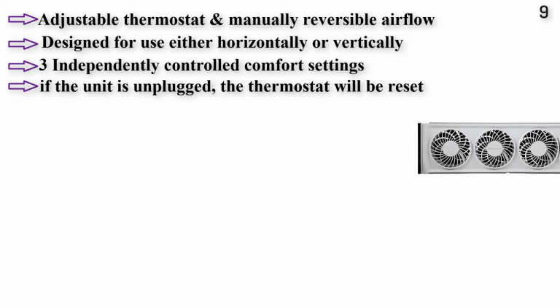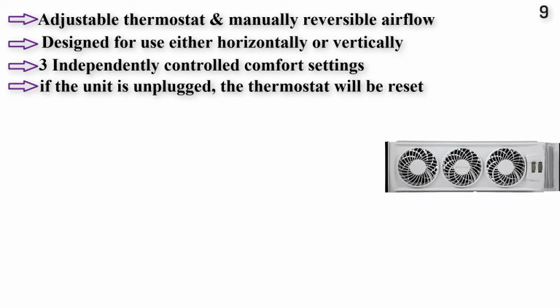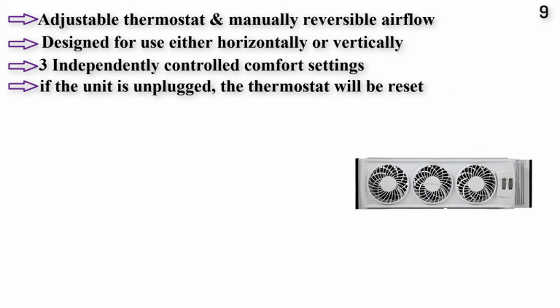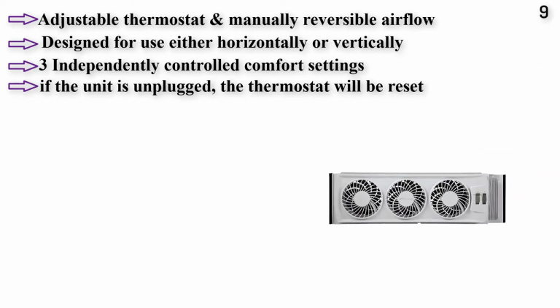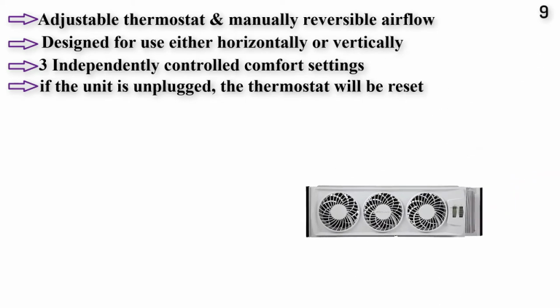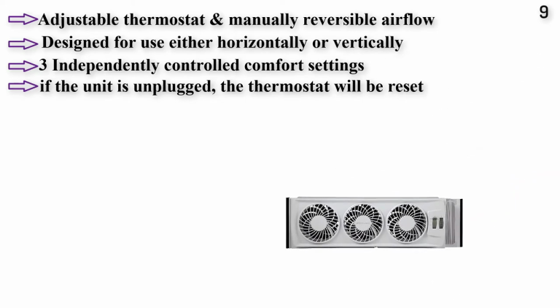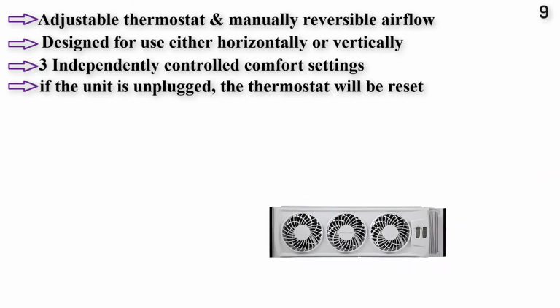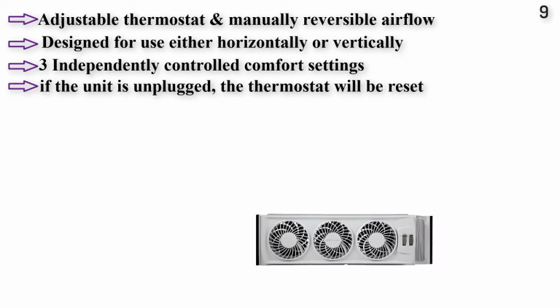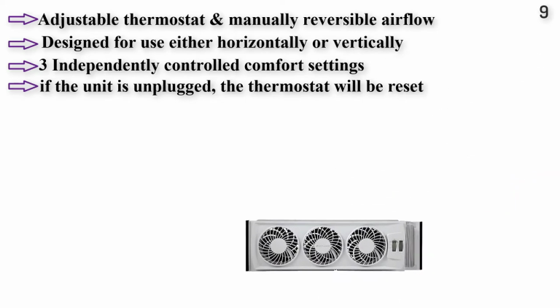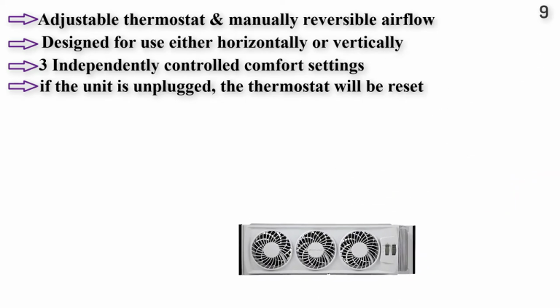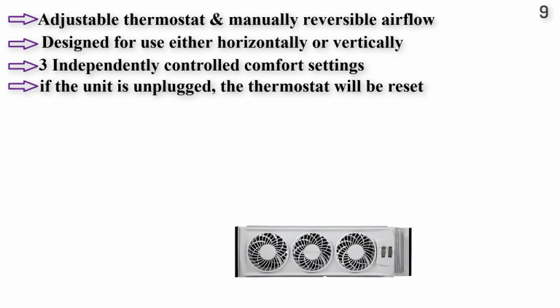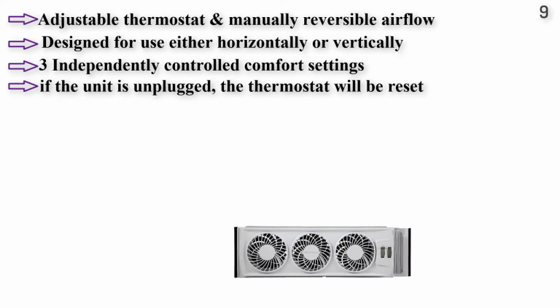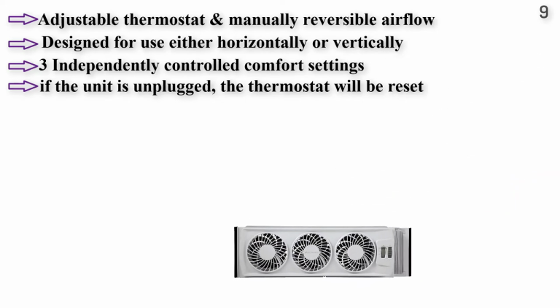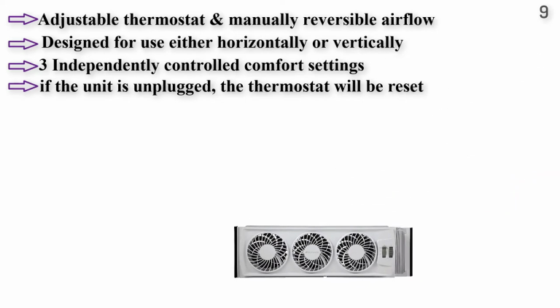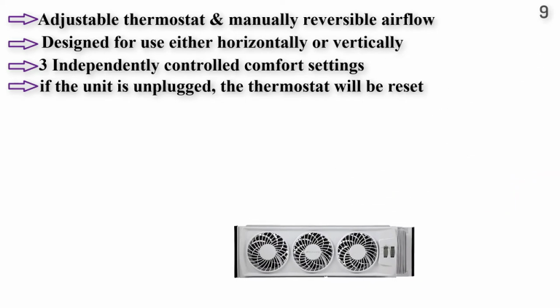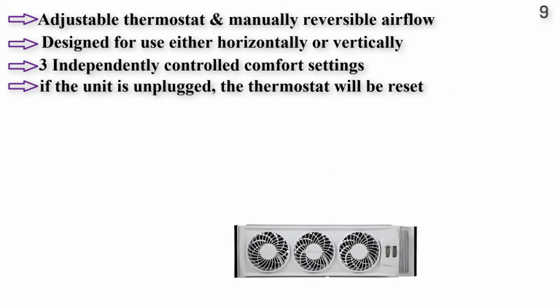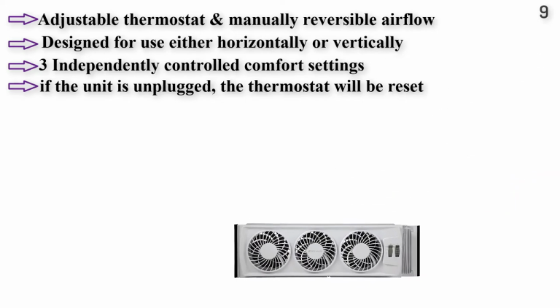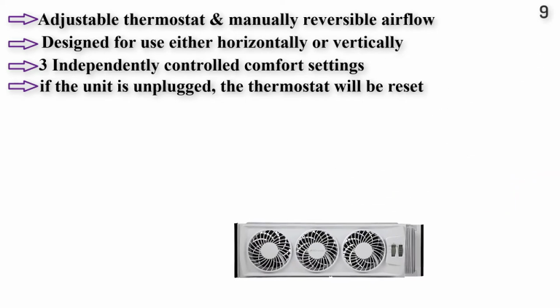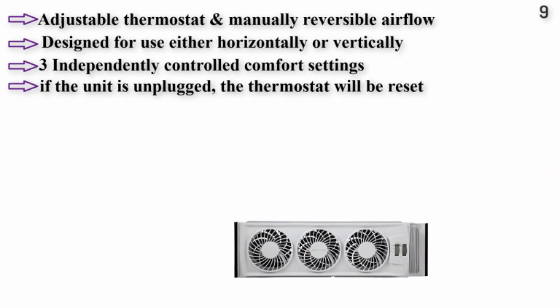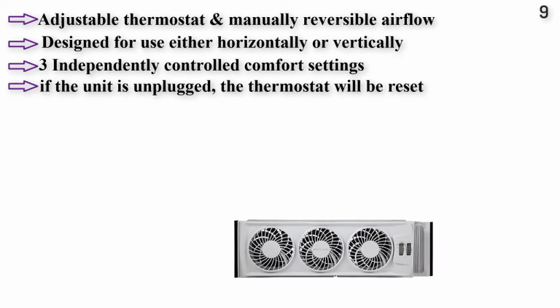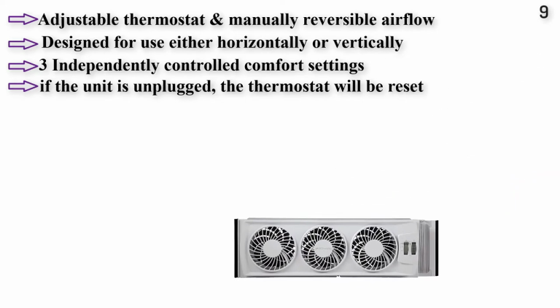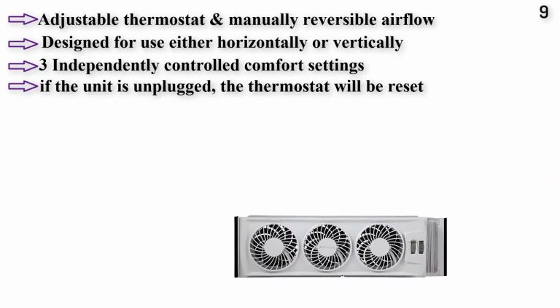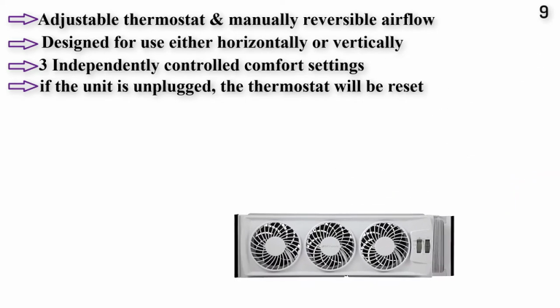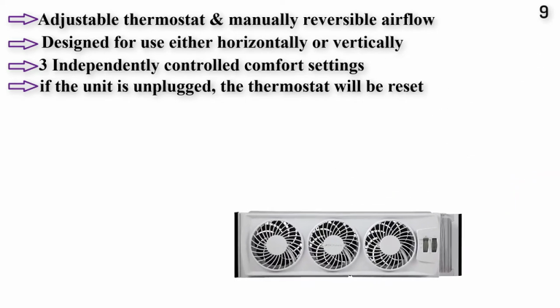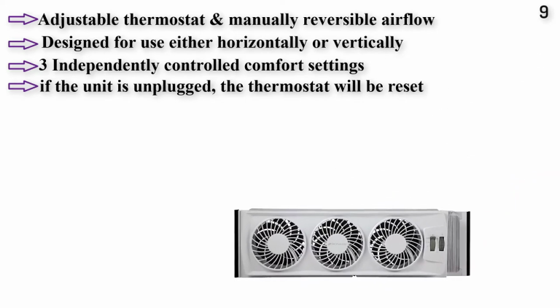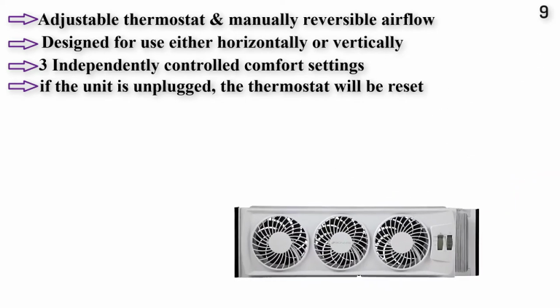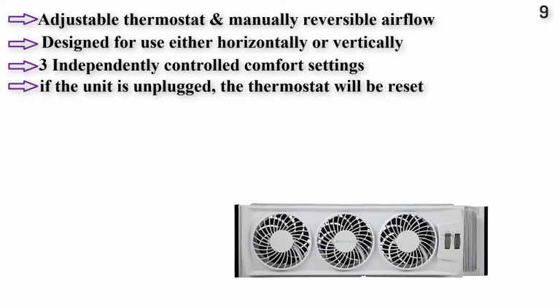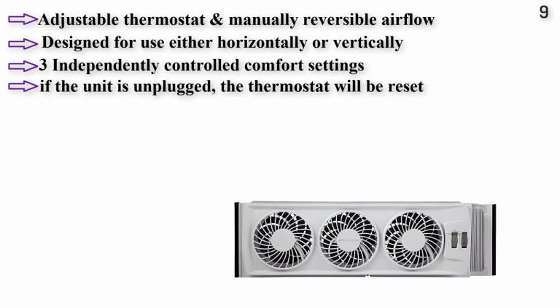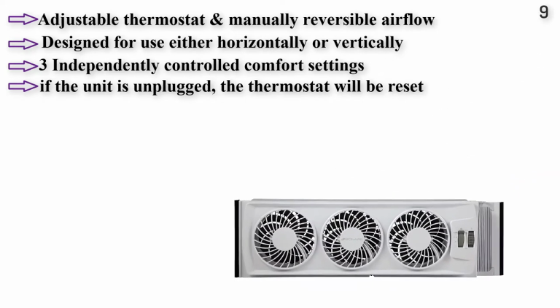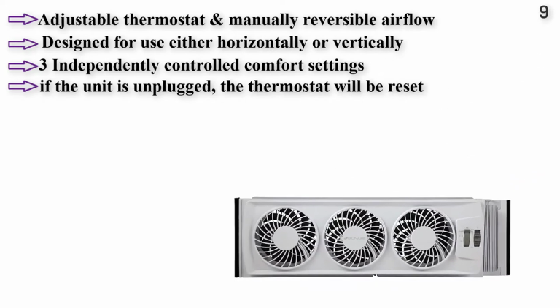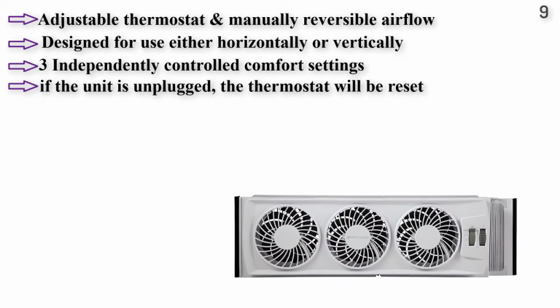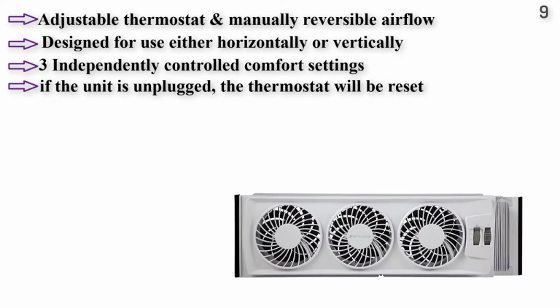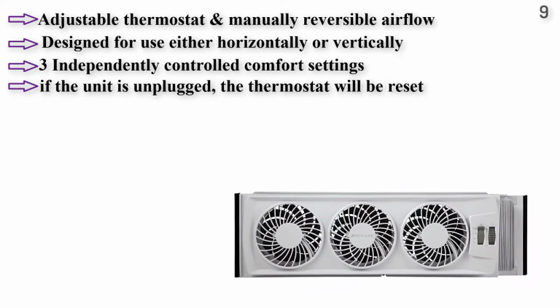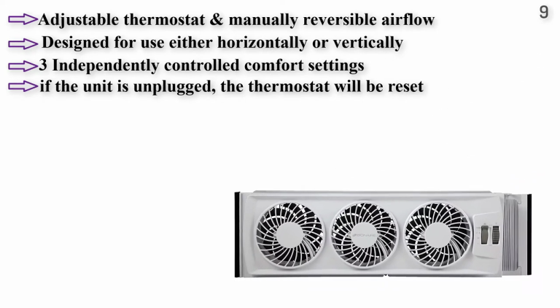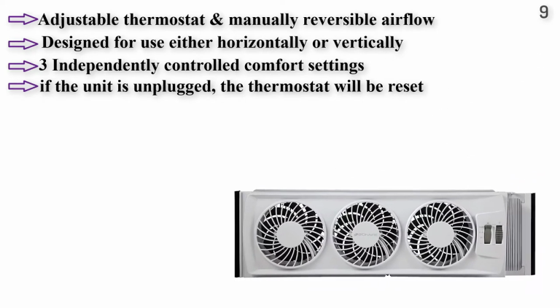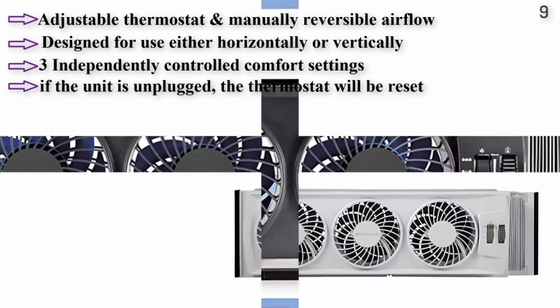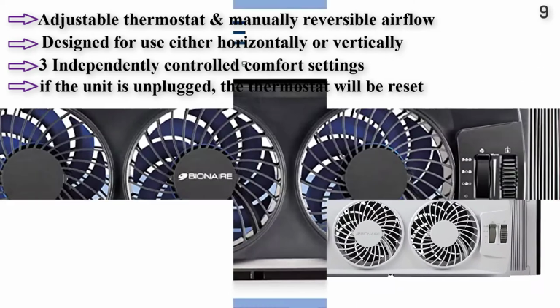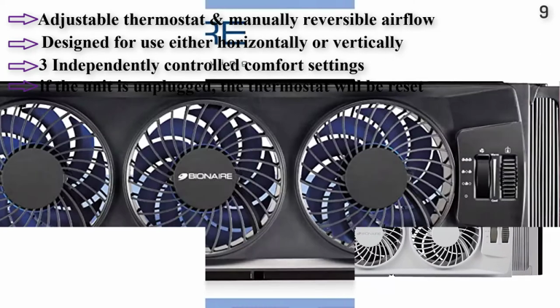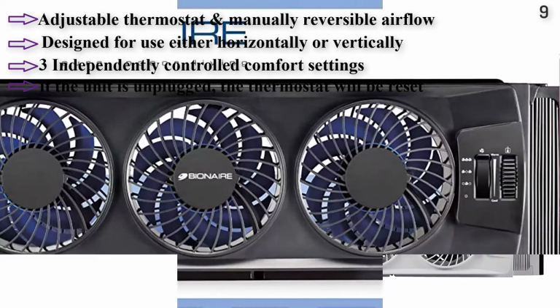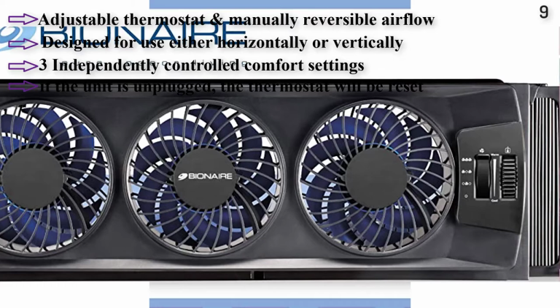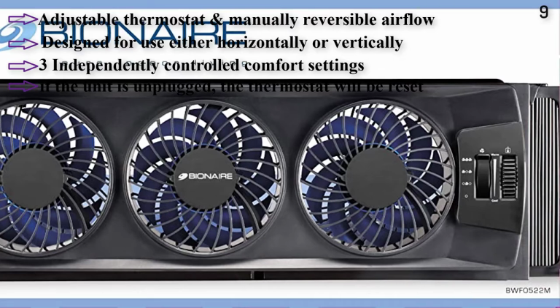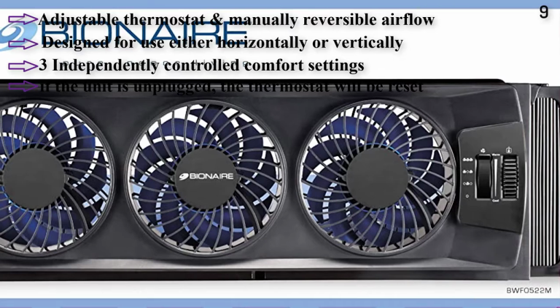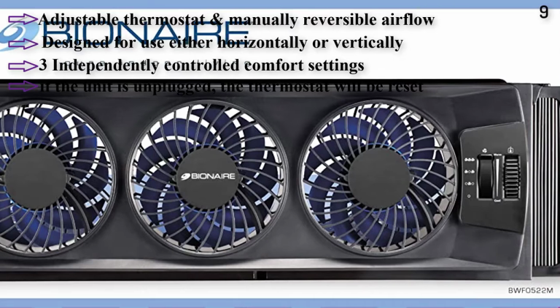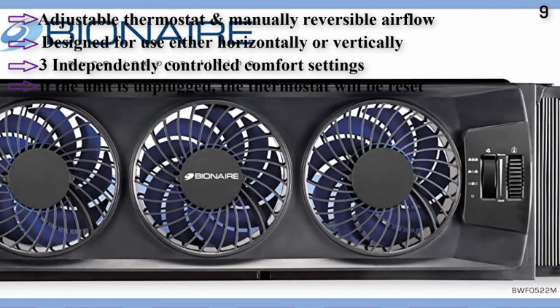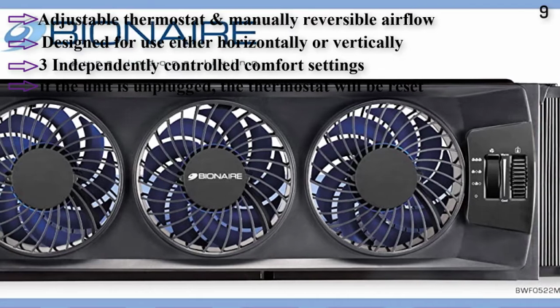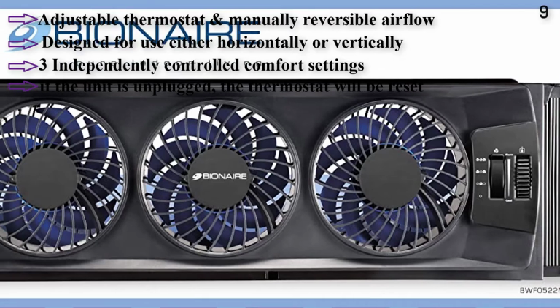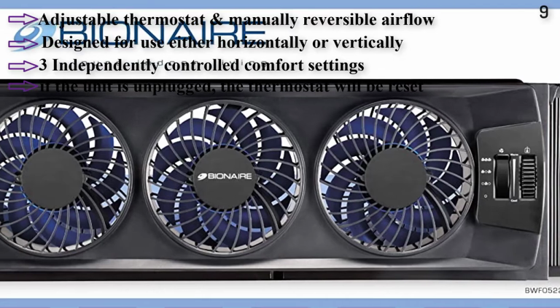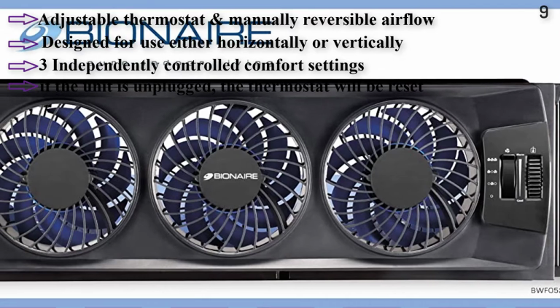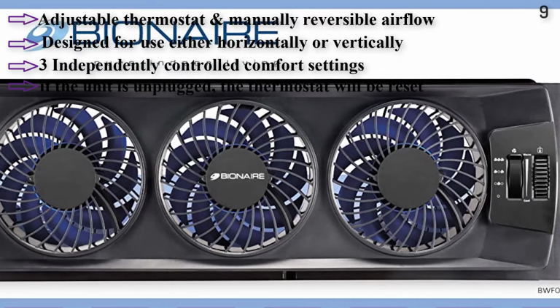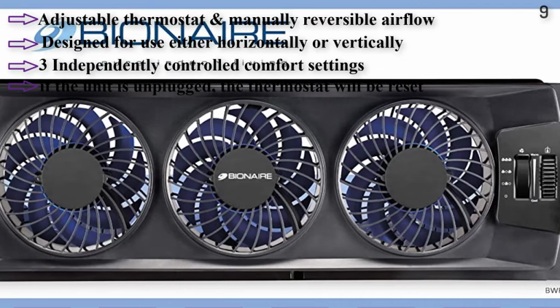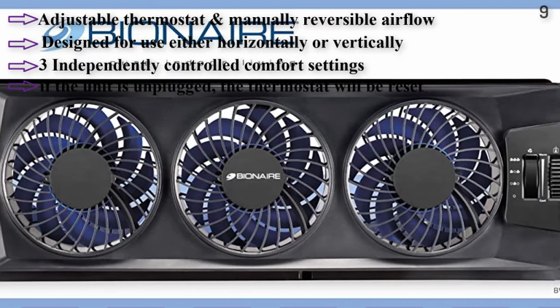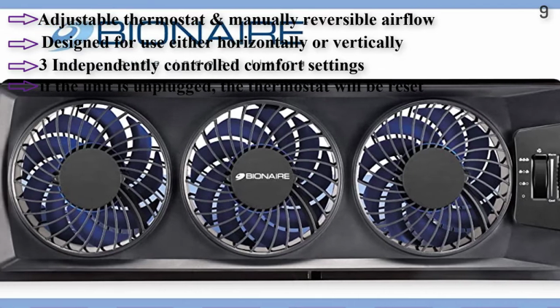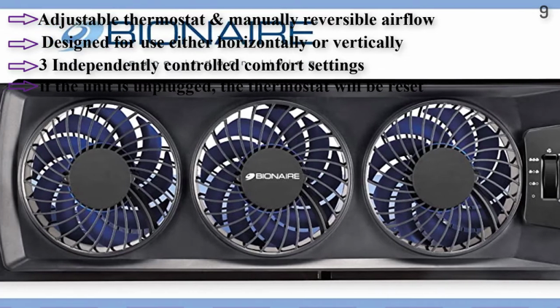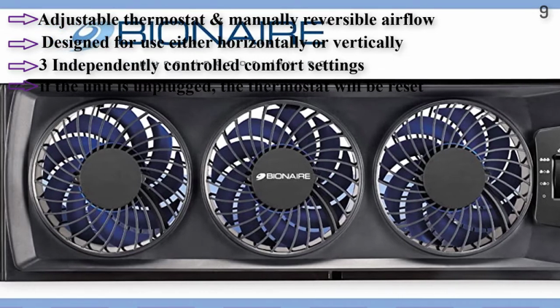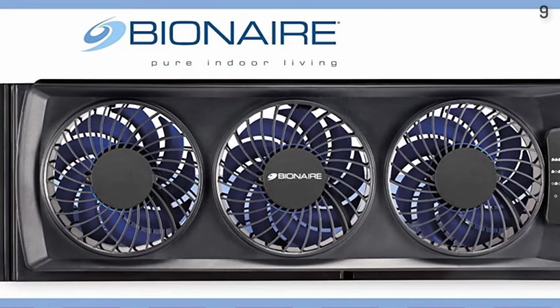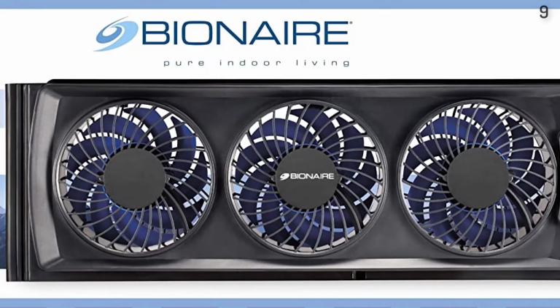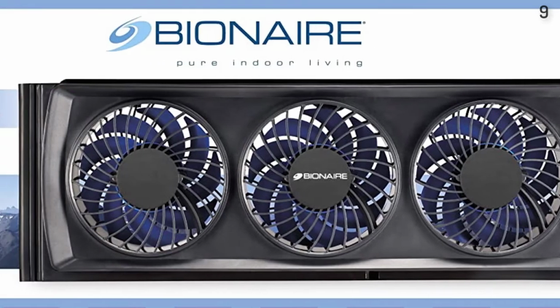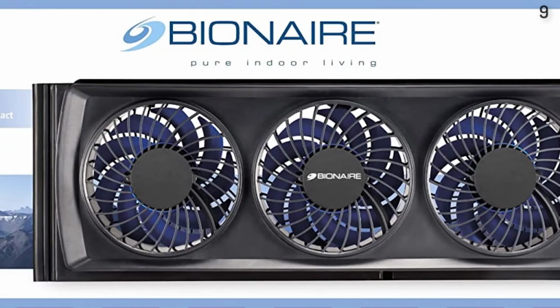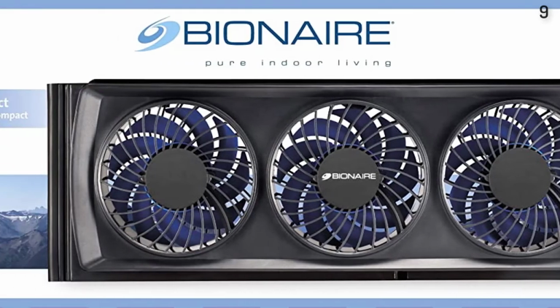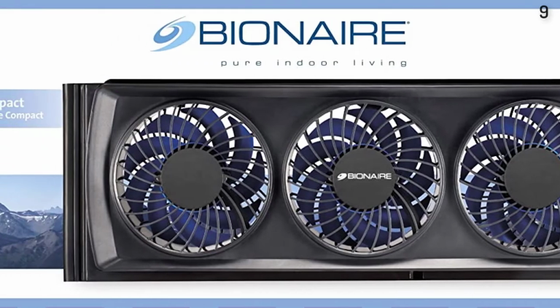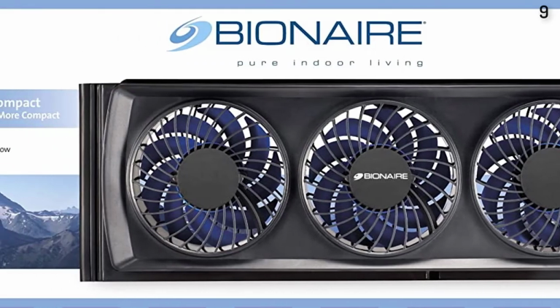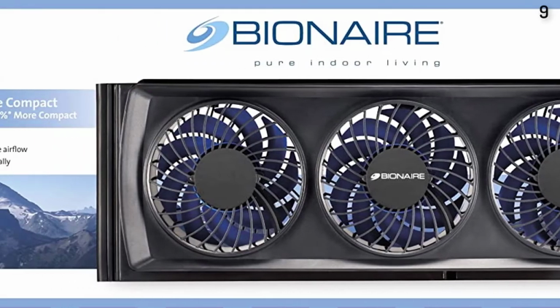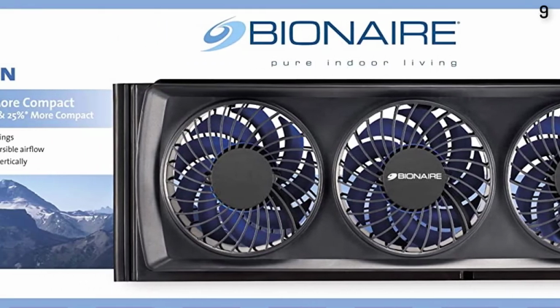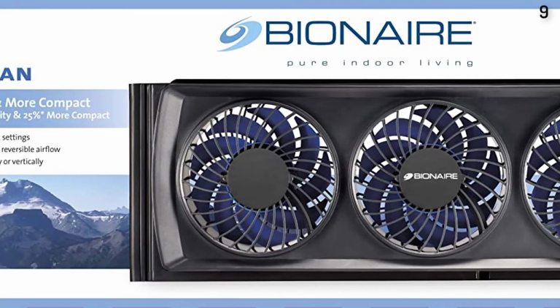However, if the unit is unplugged, the thermostat will be reset and will no longer remember the previous temperature setting.